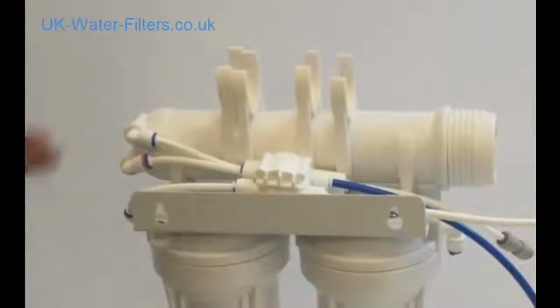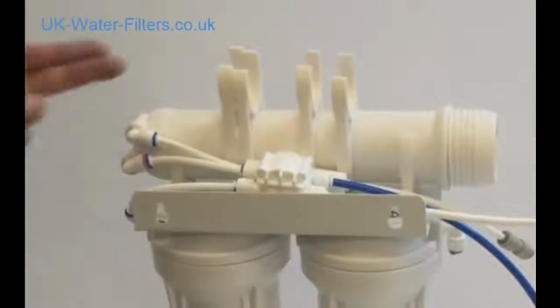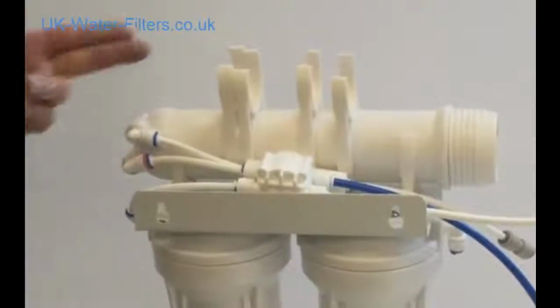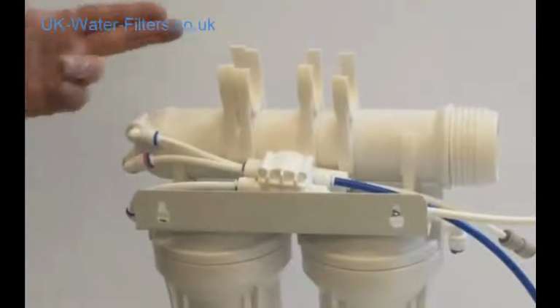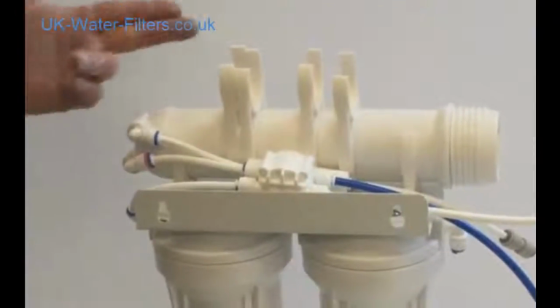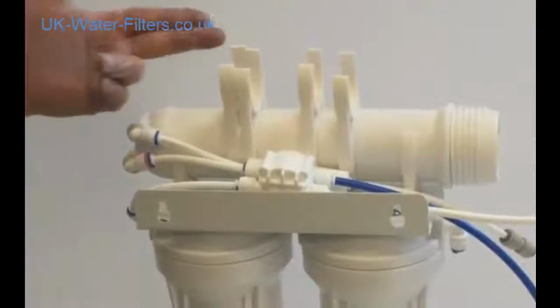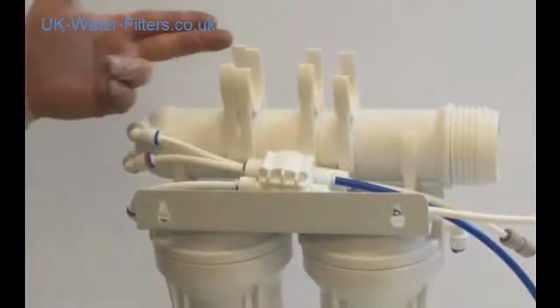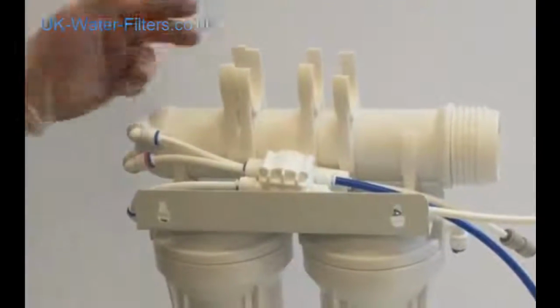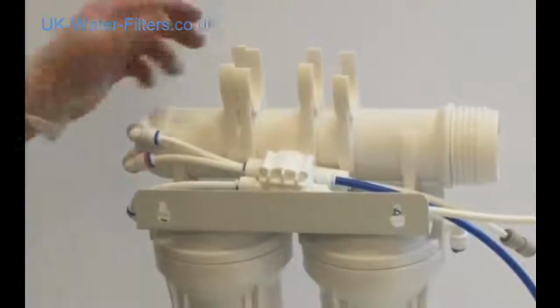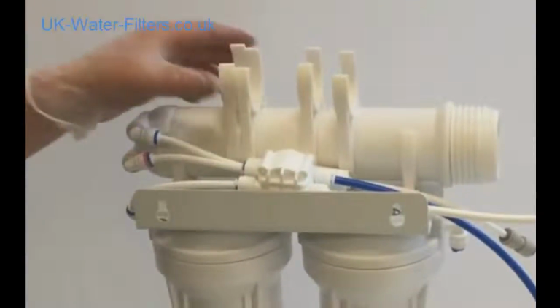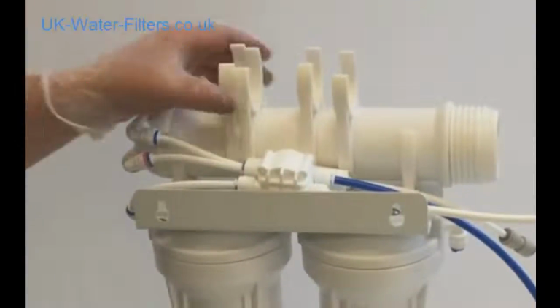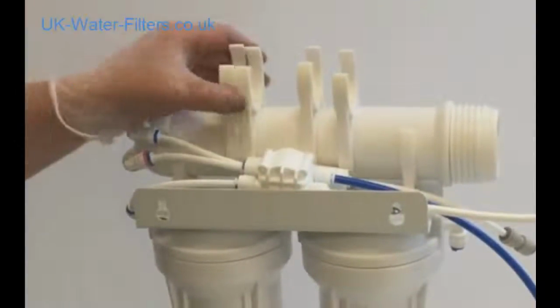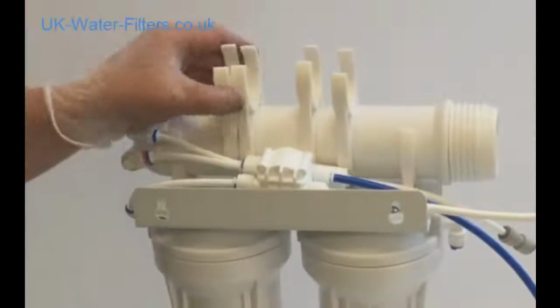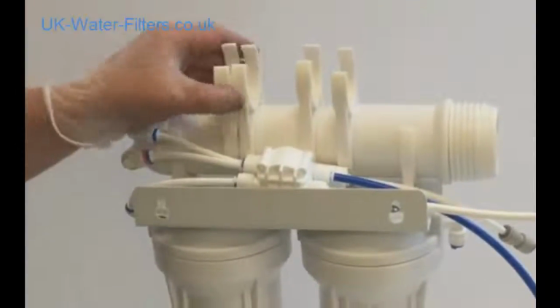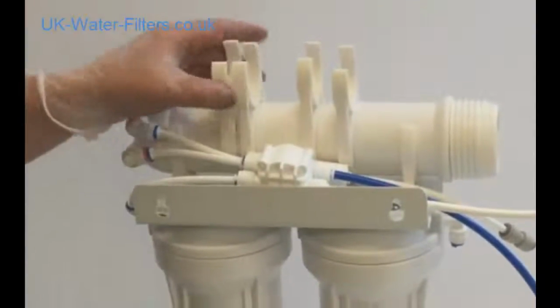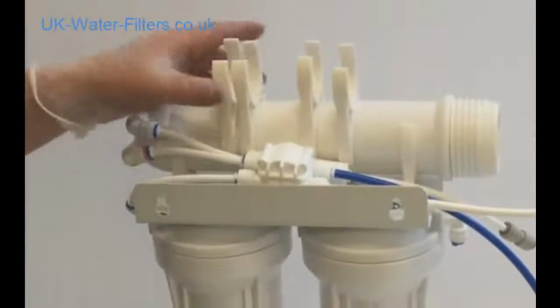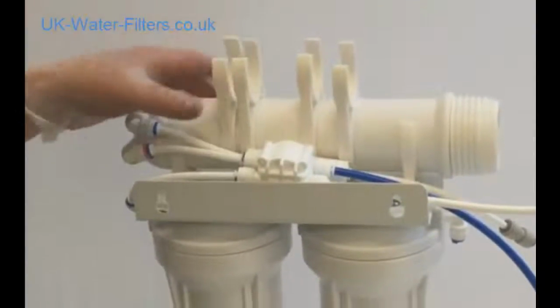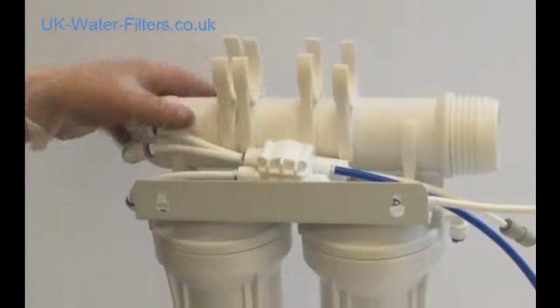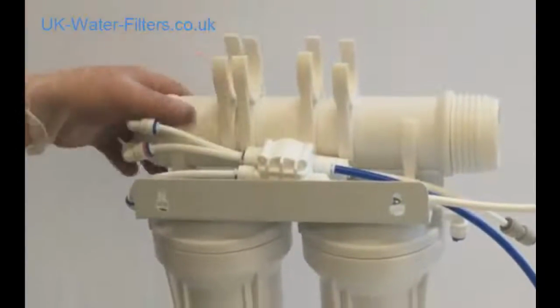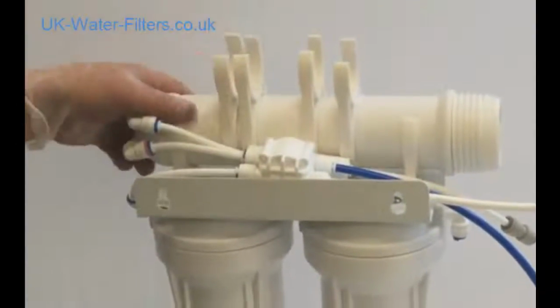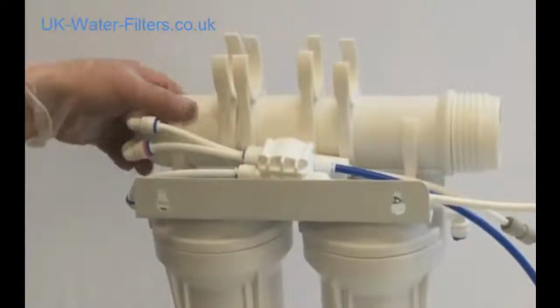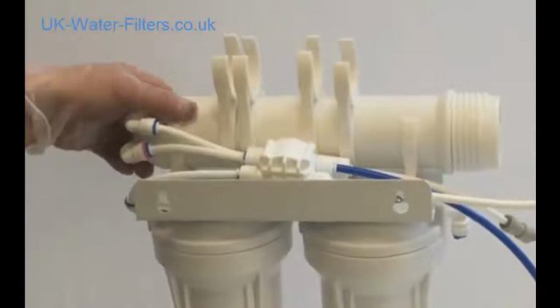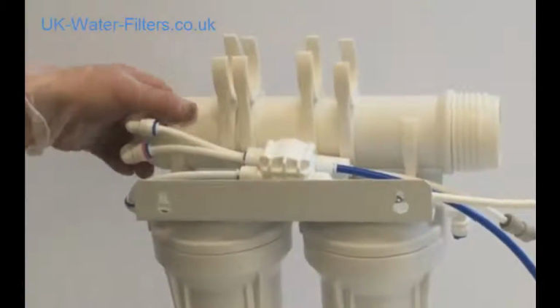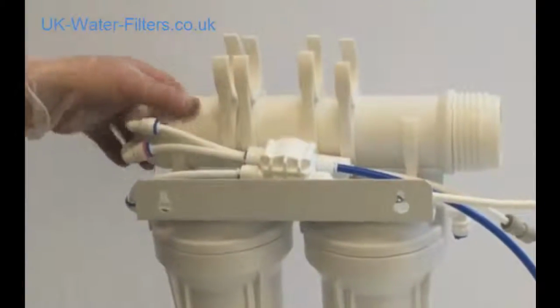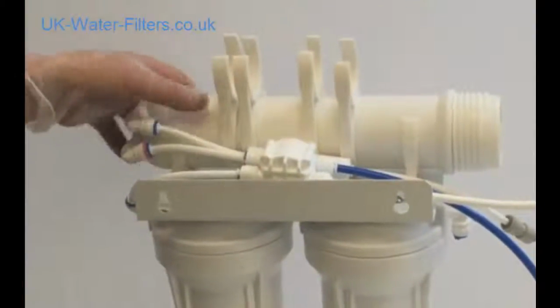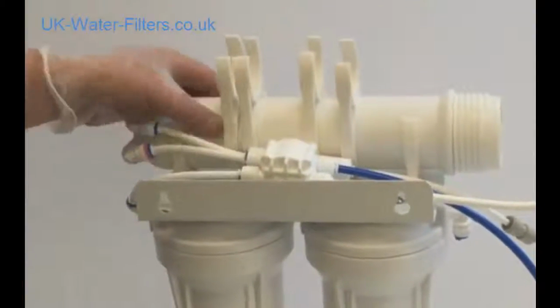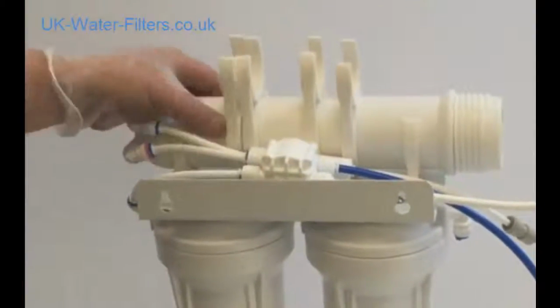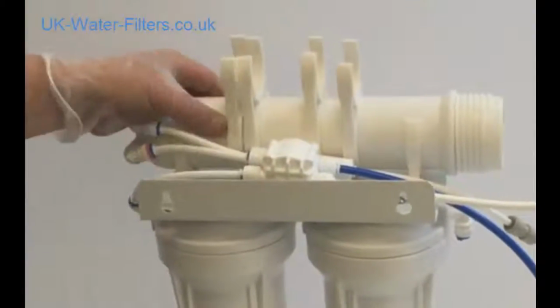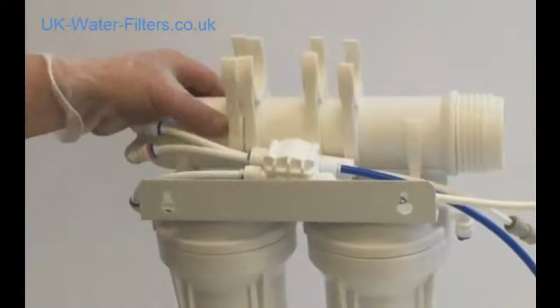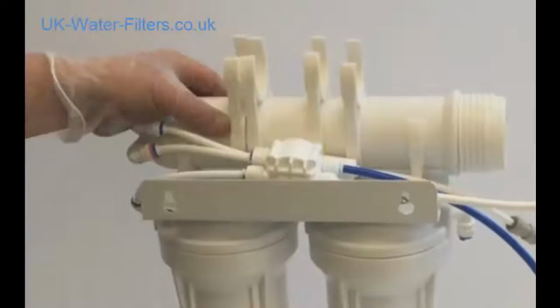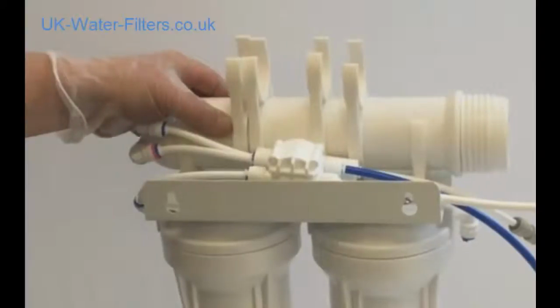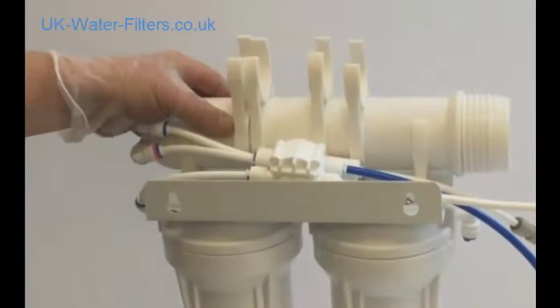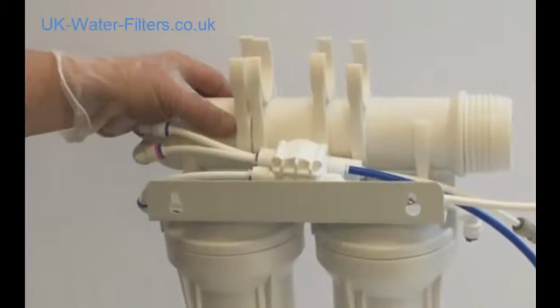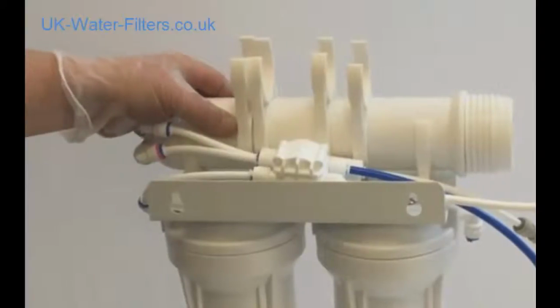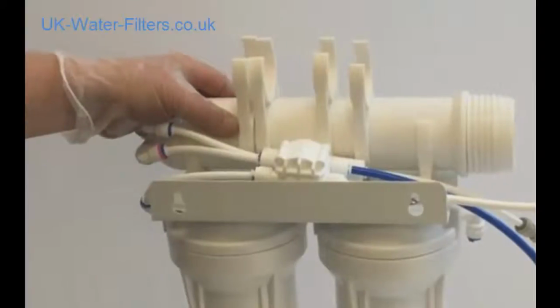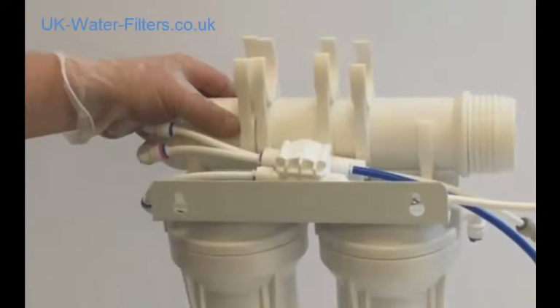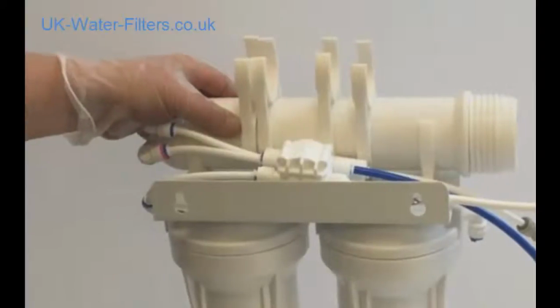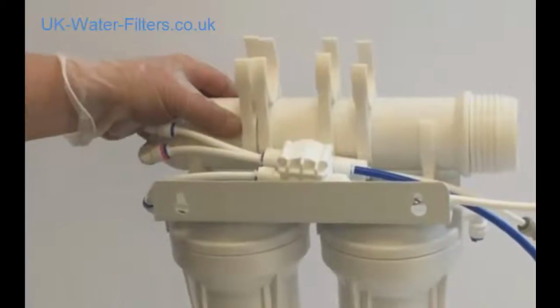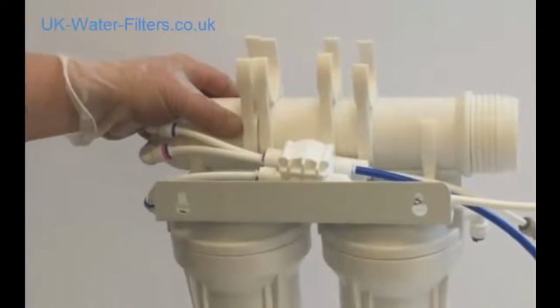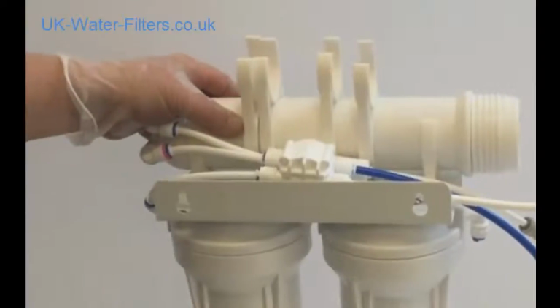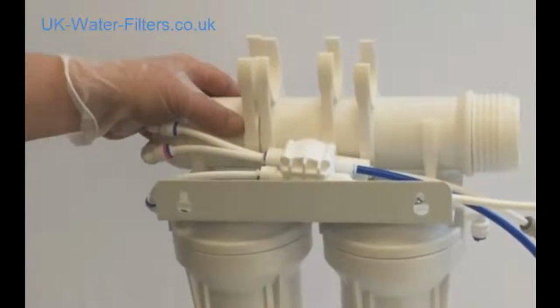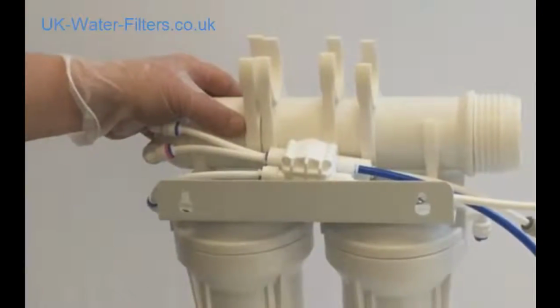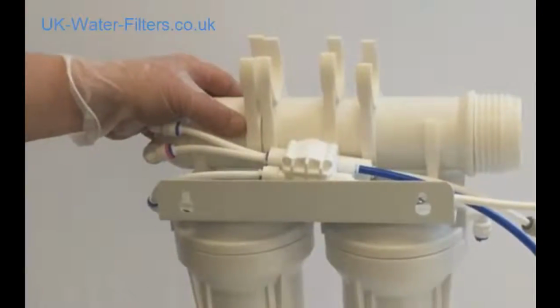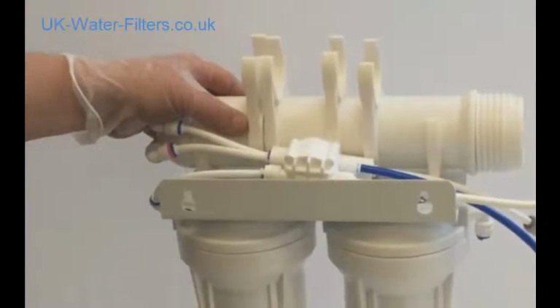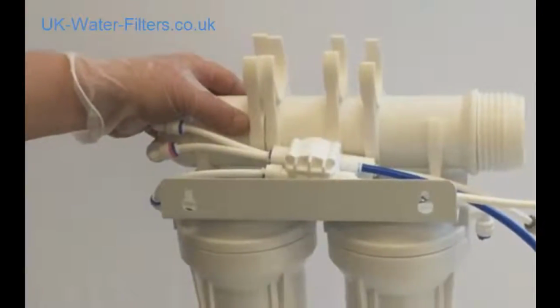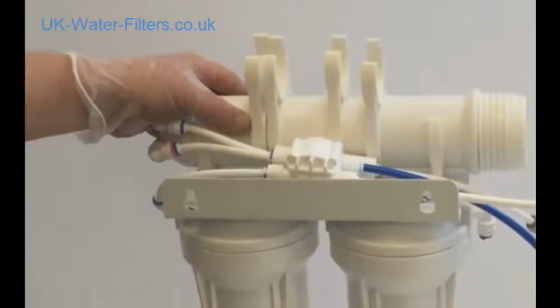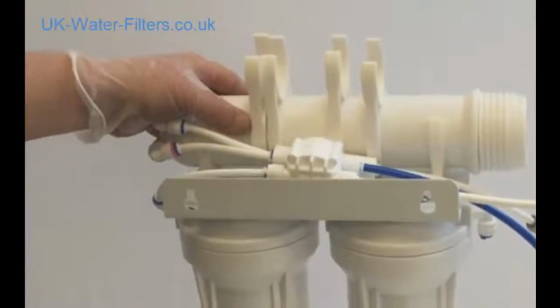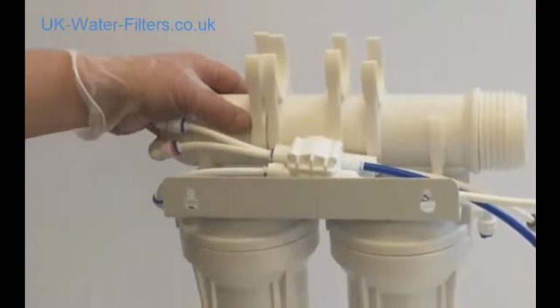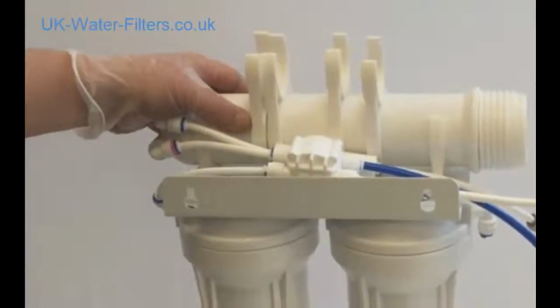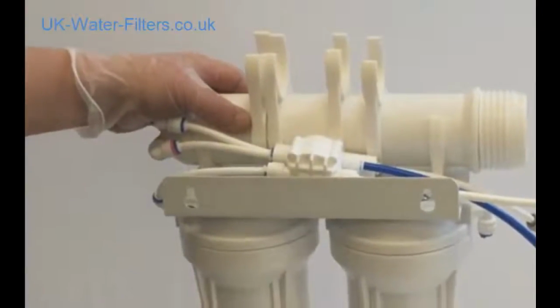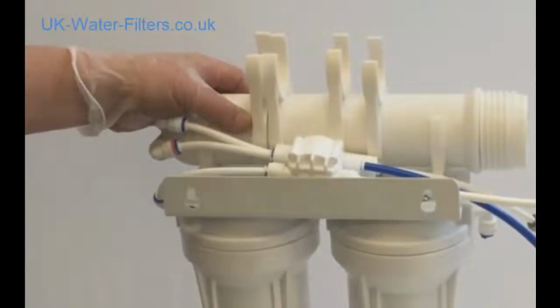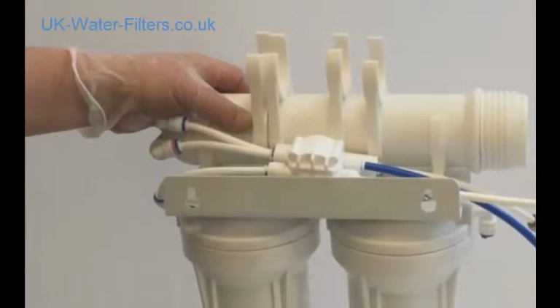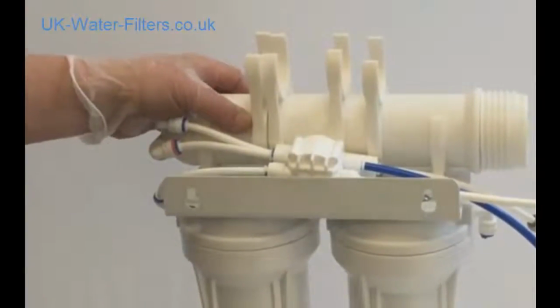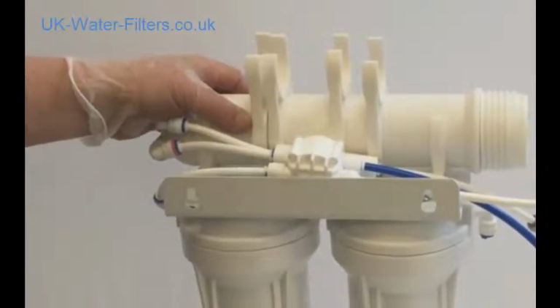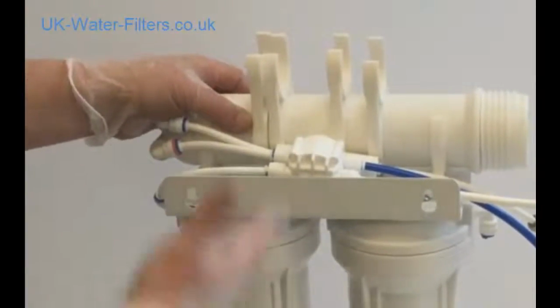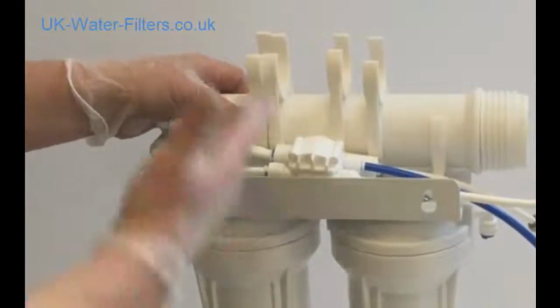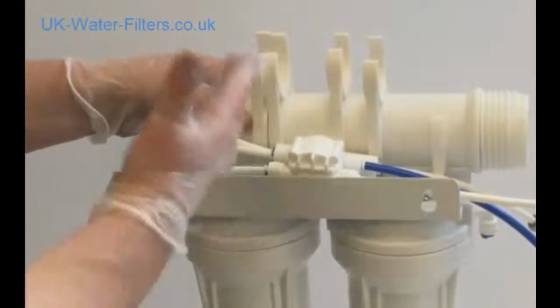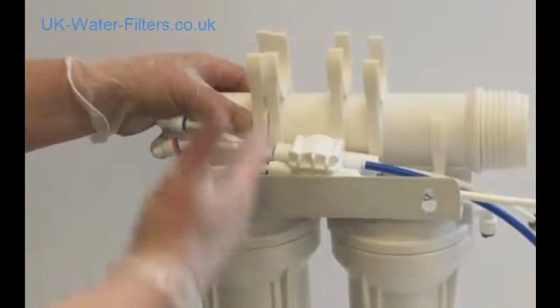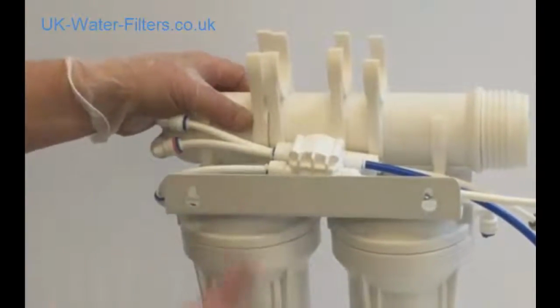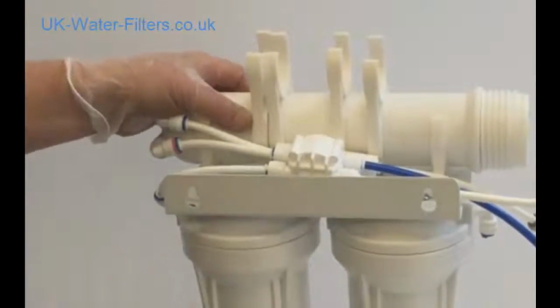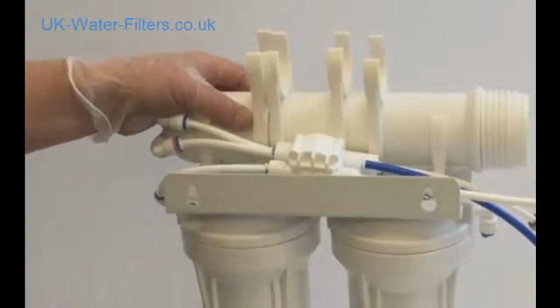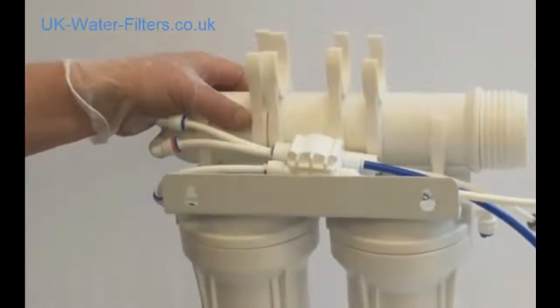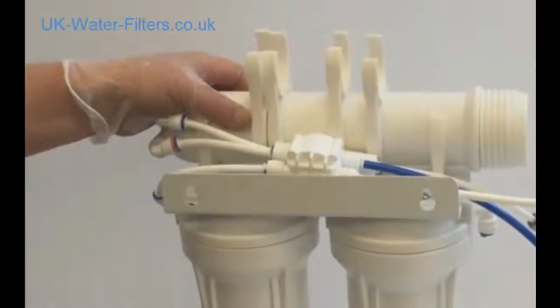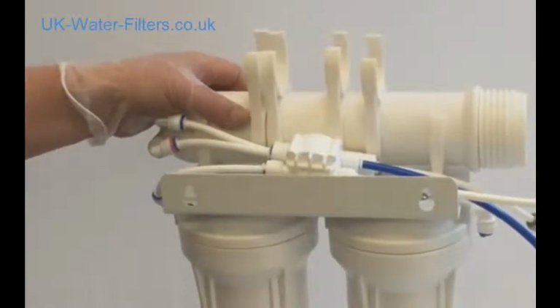This is the reverse osmosis main unit, which has just been taken out of the box.